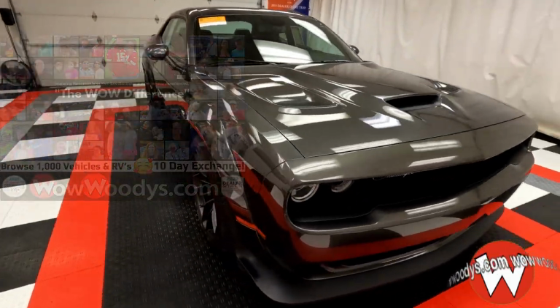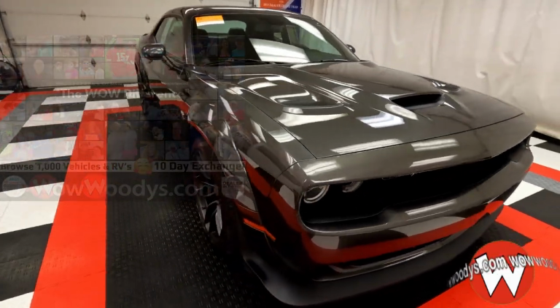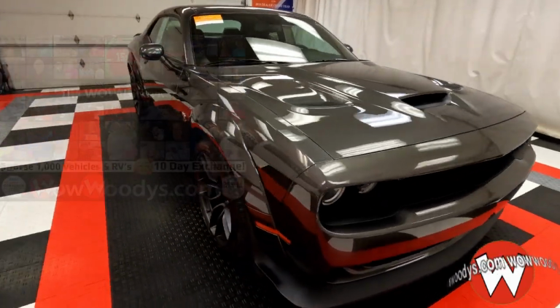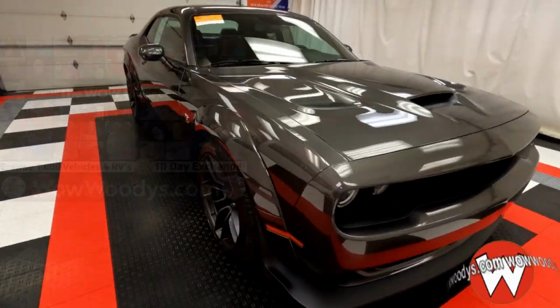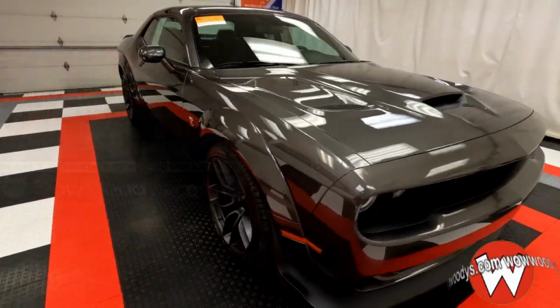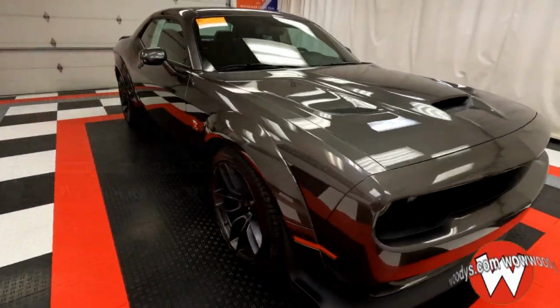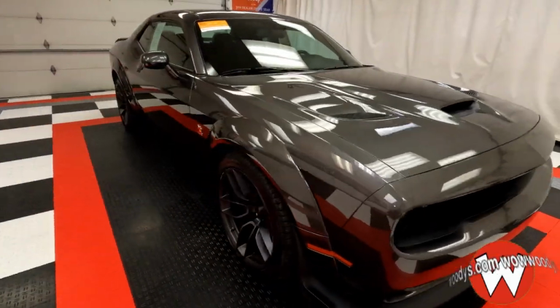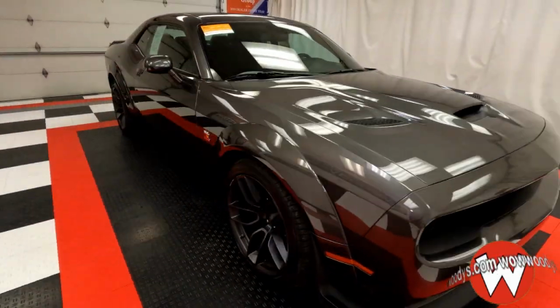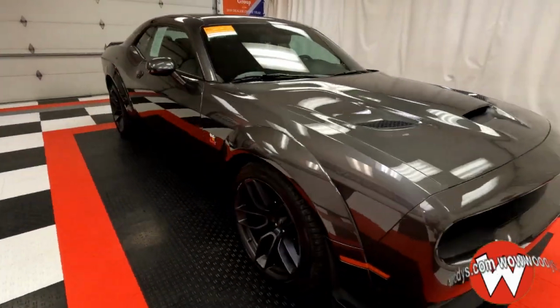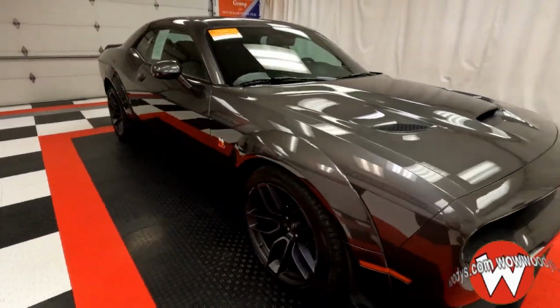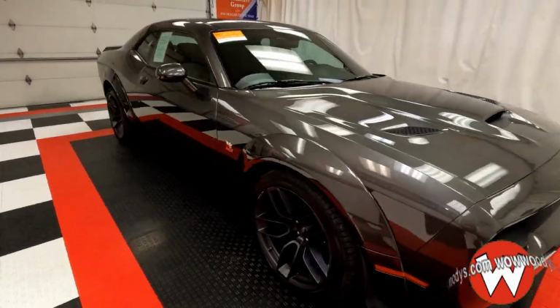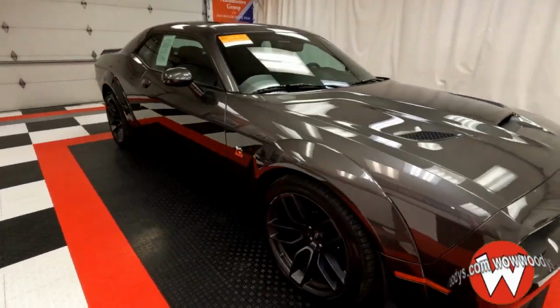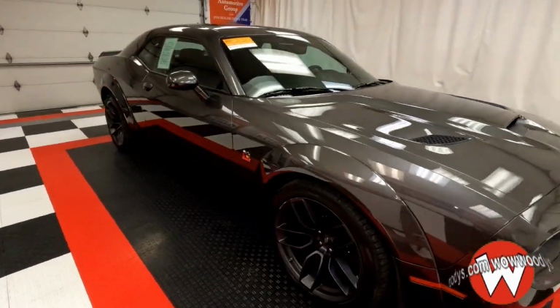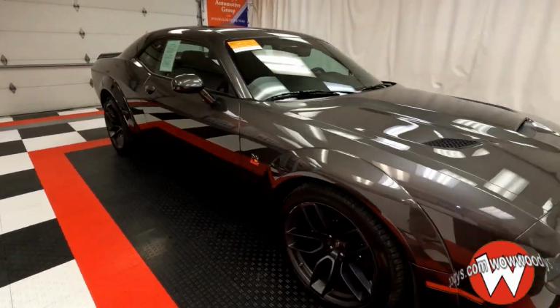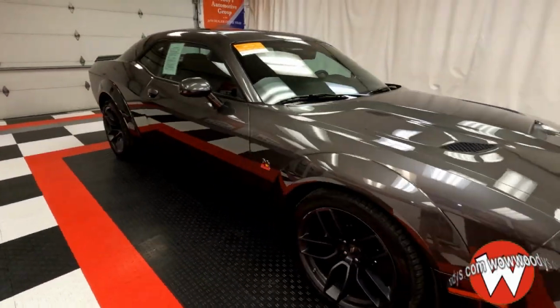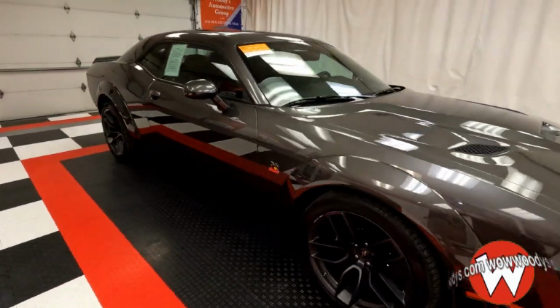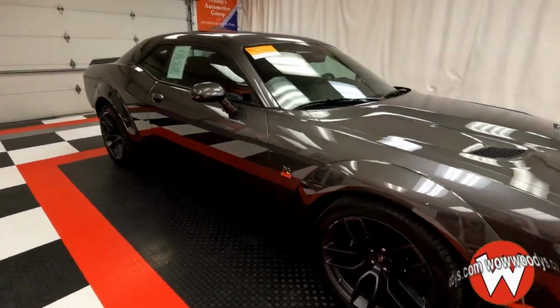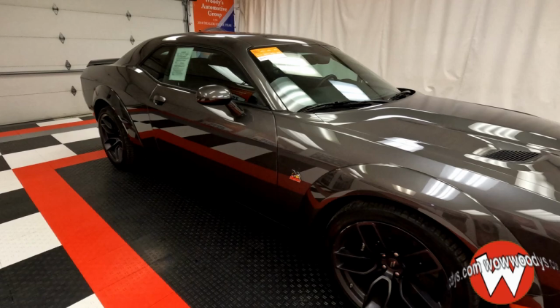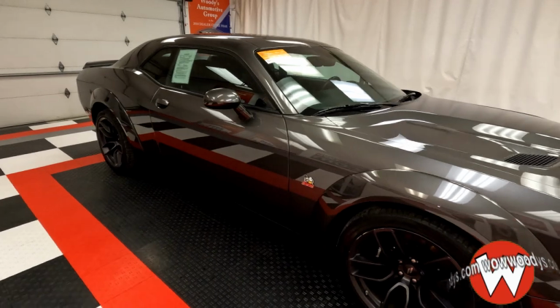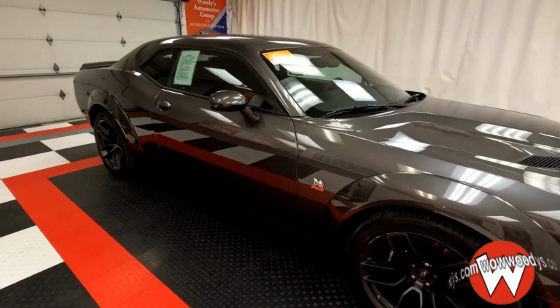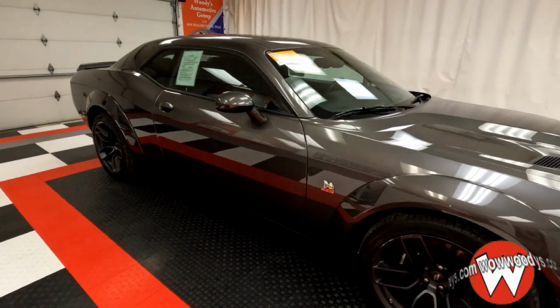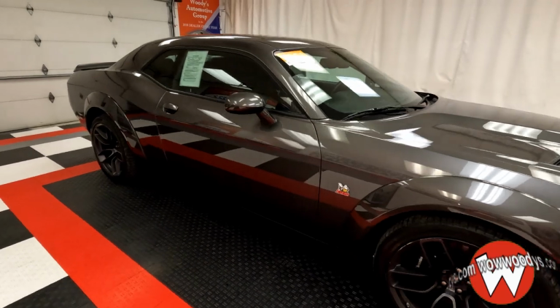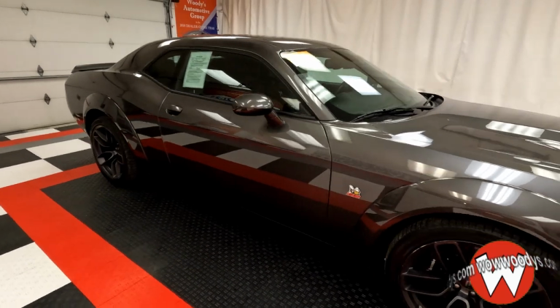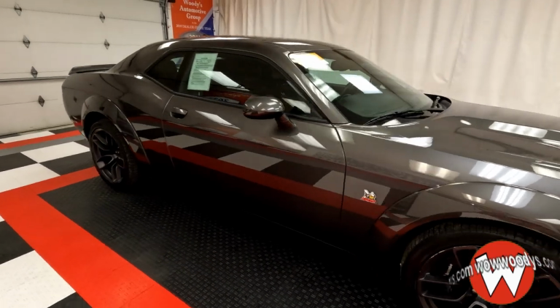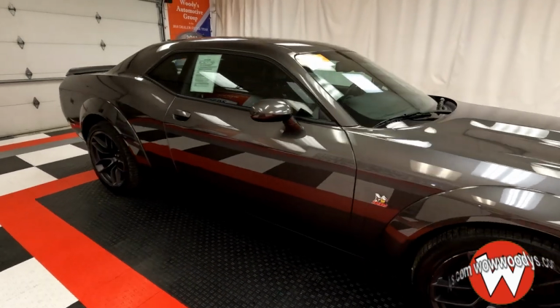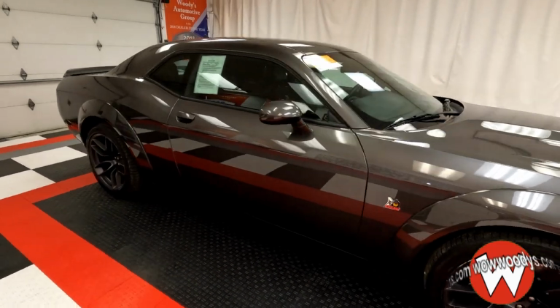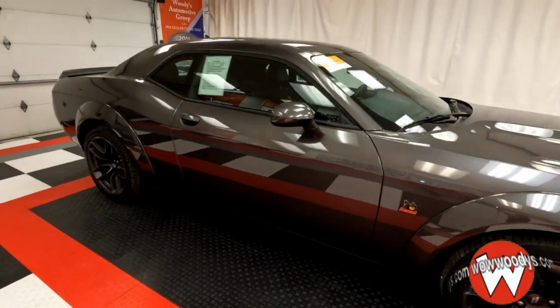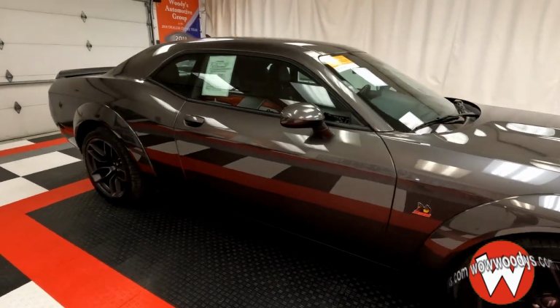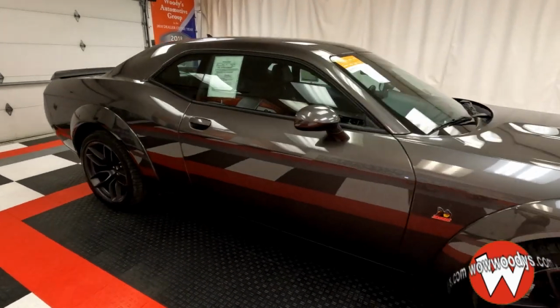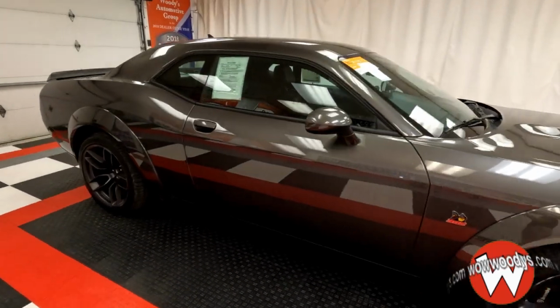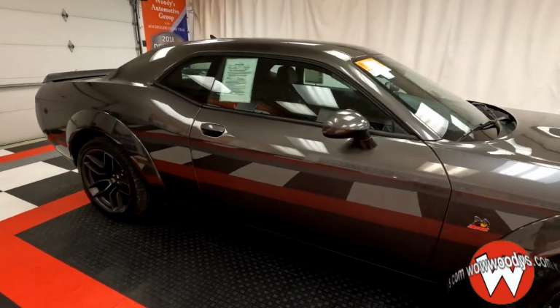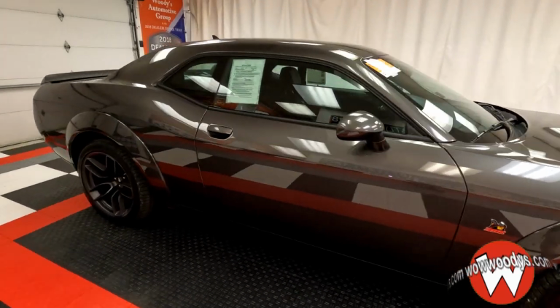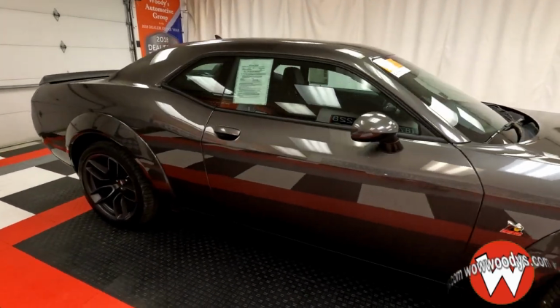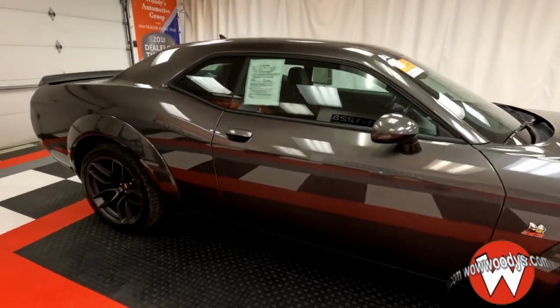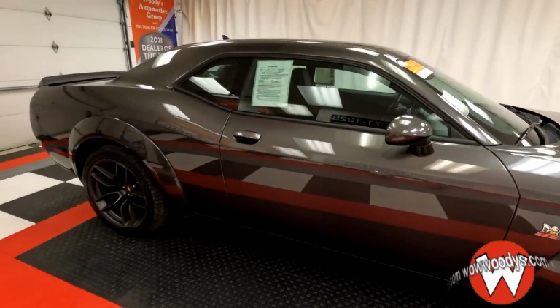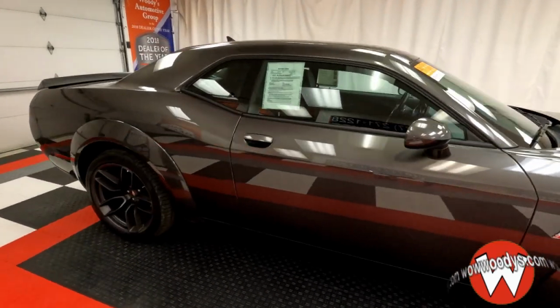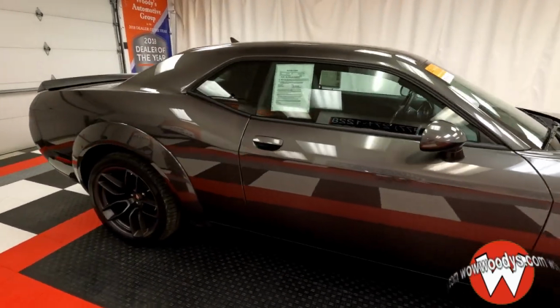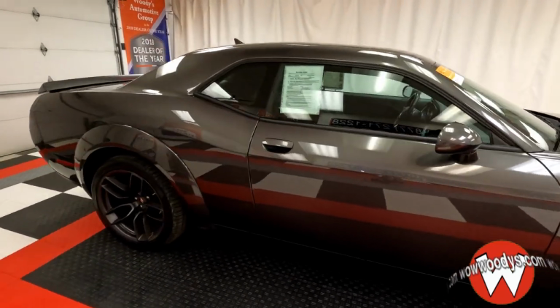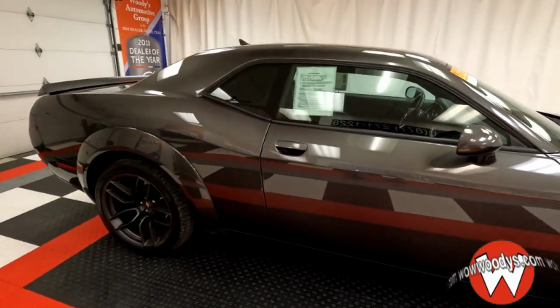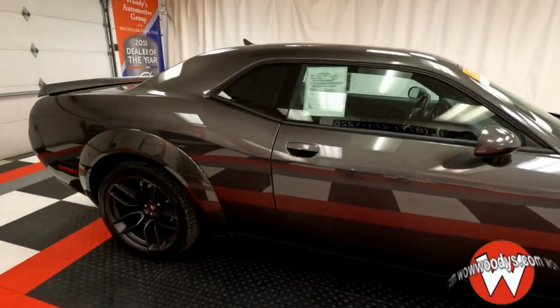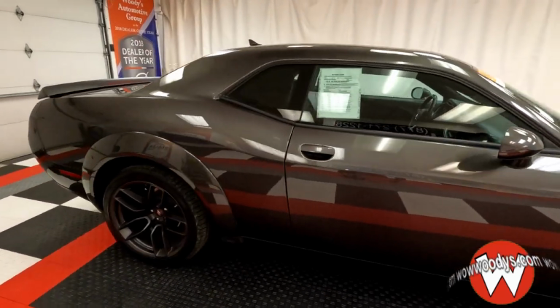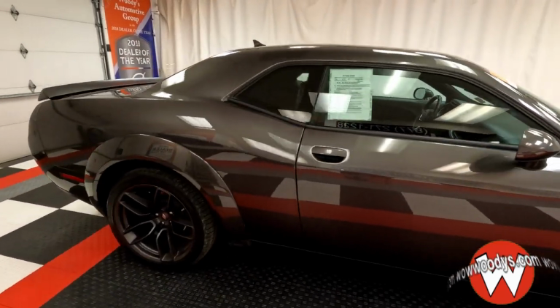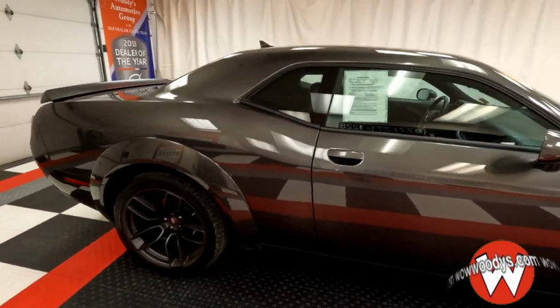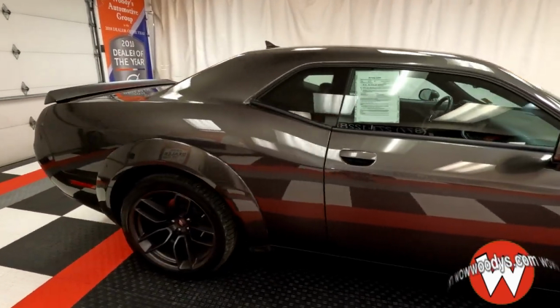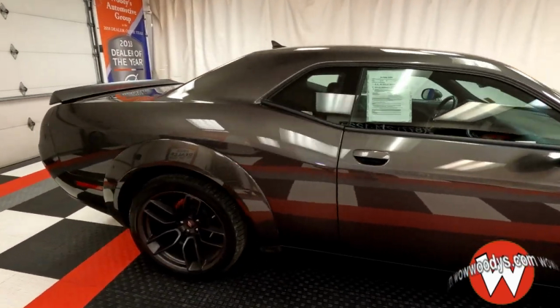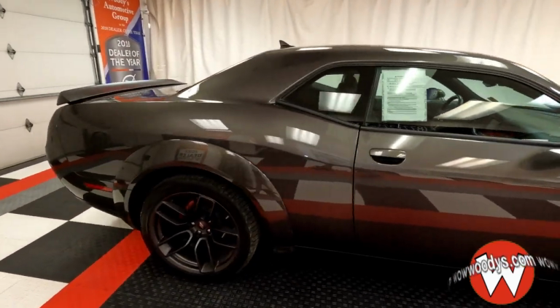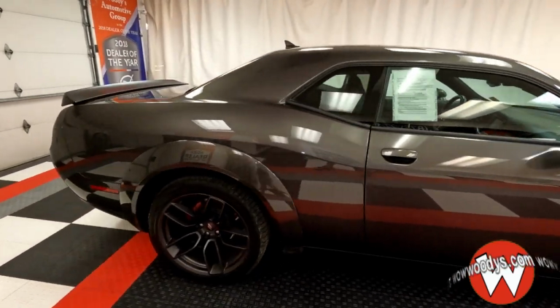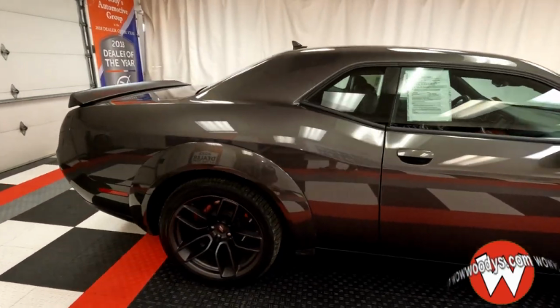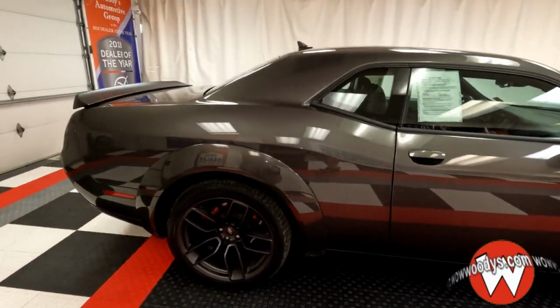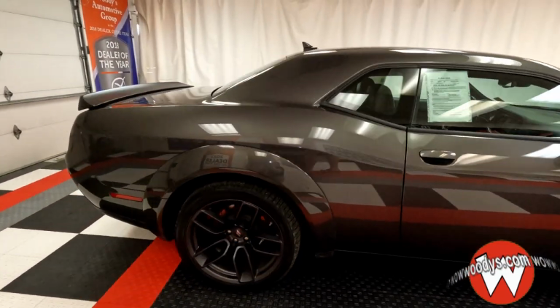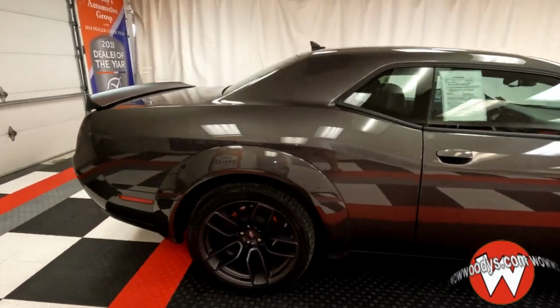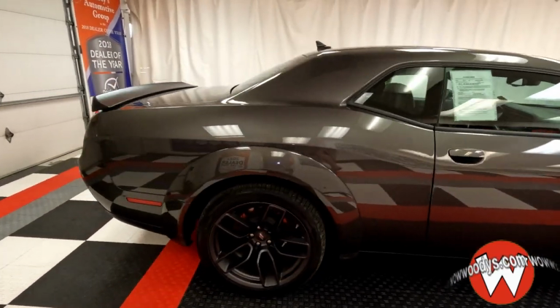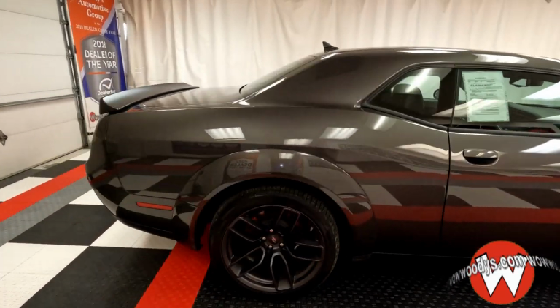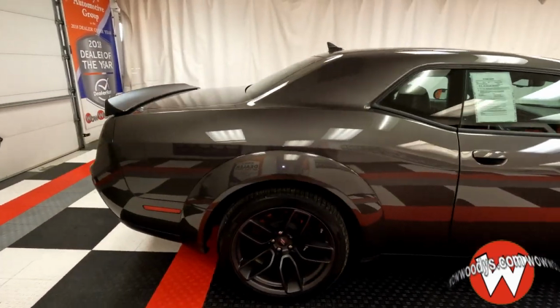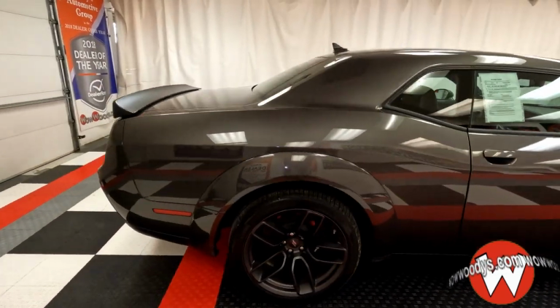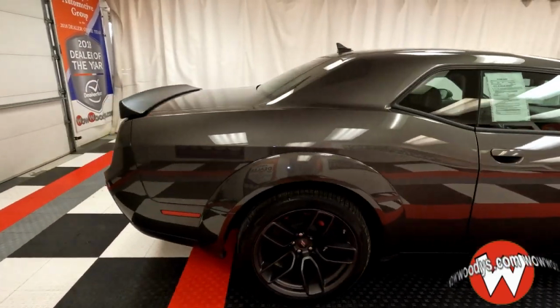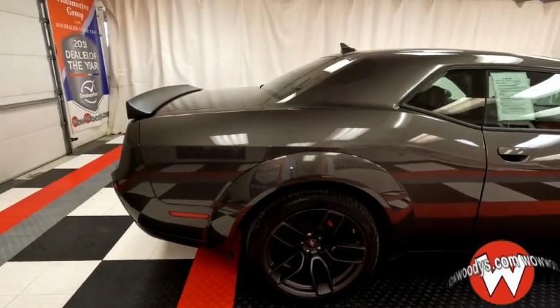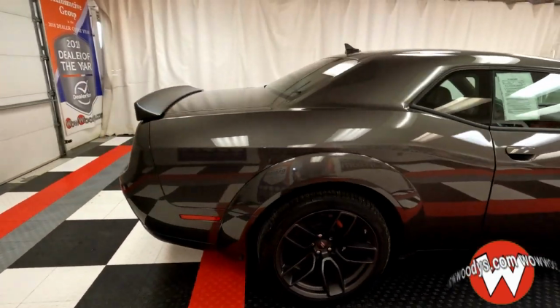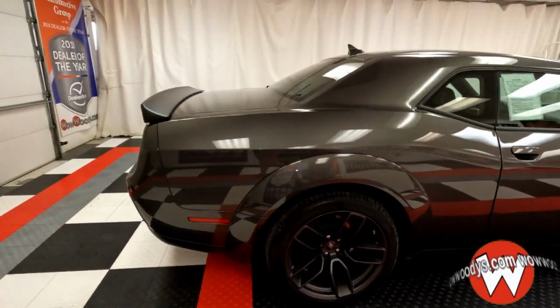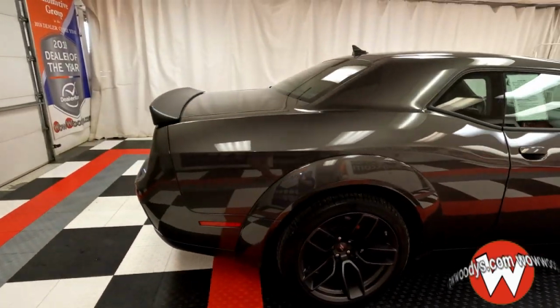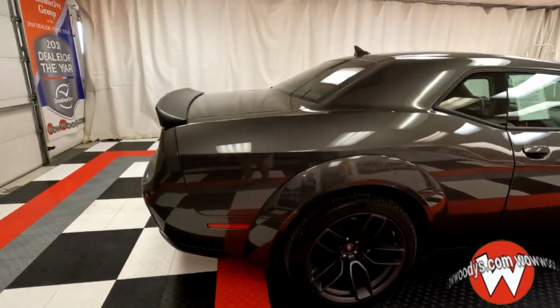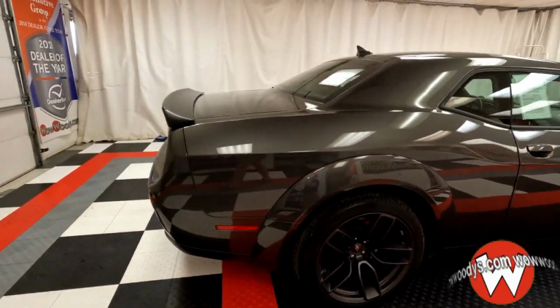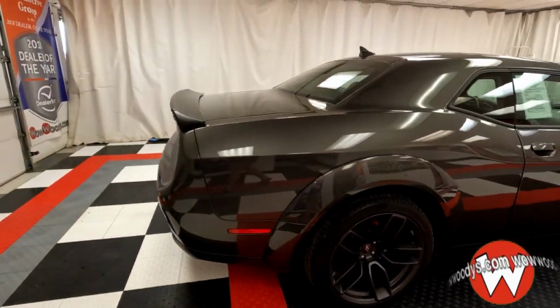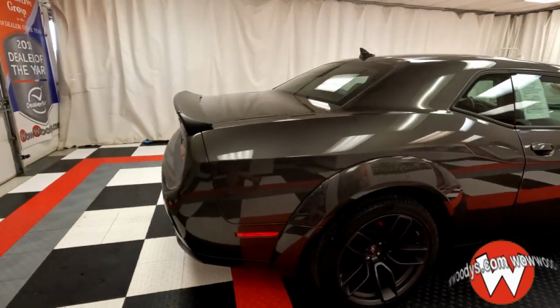Today we got in this awesome 2020 Dodge Challenger RT Scat Pack. It is certified and it has only one owner.